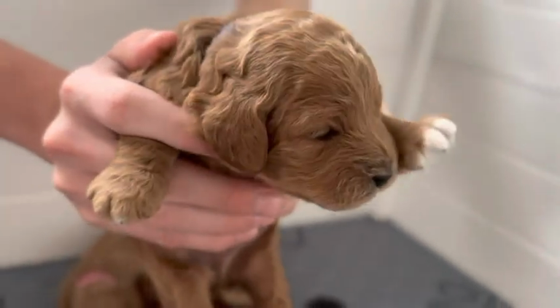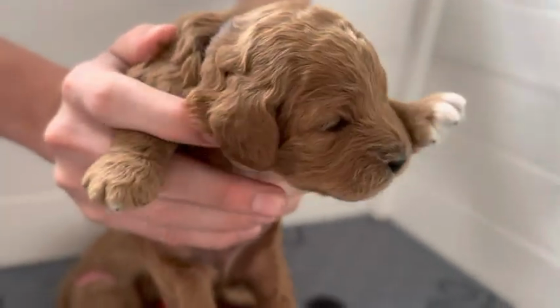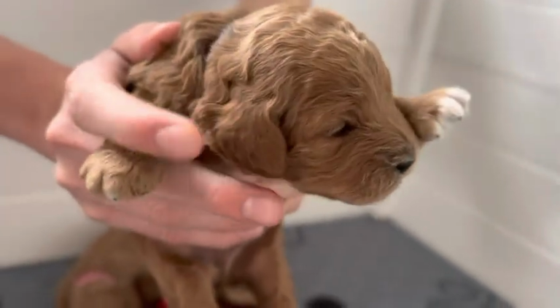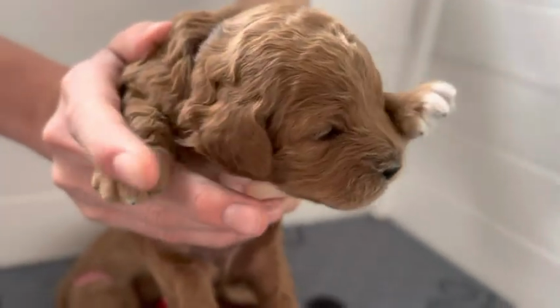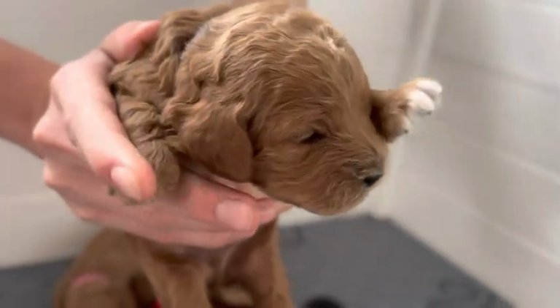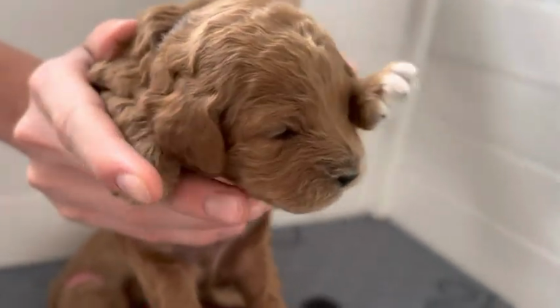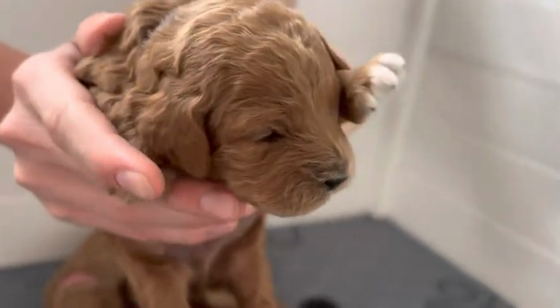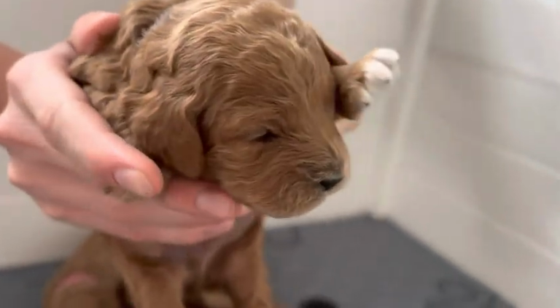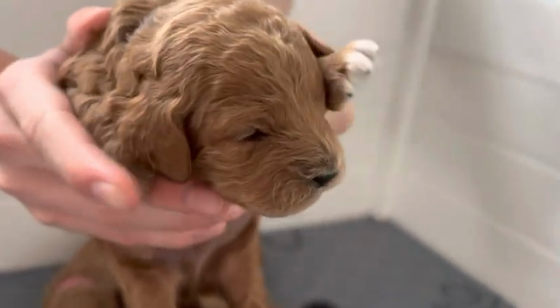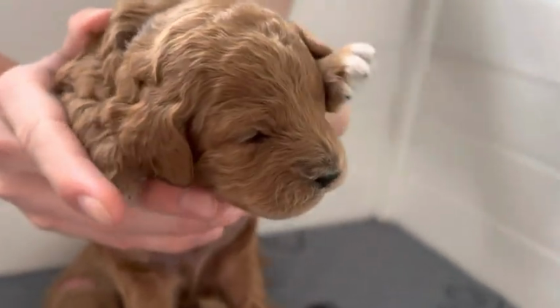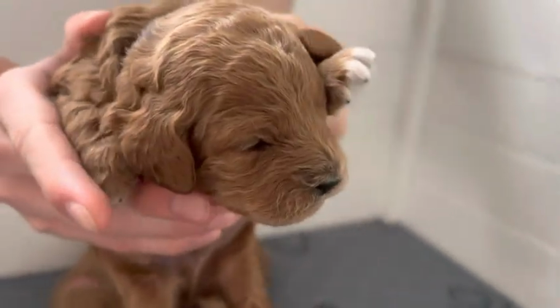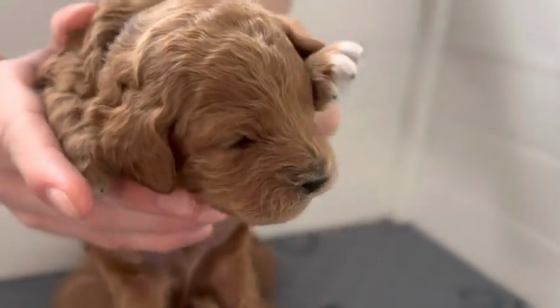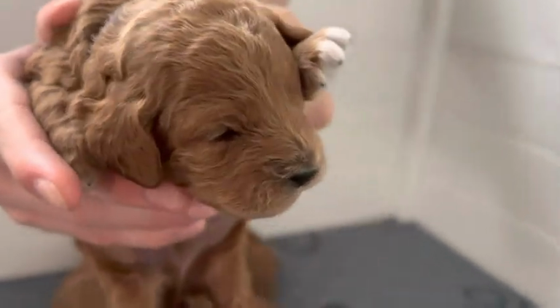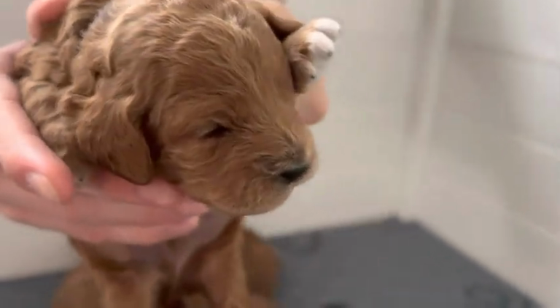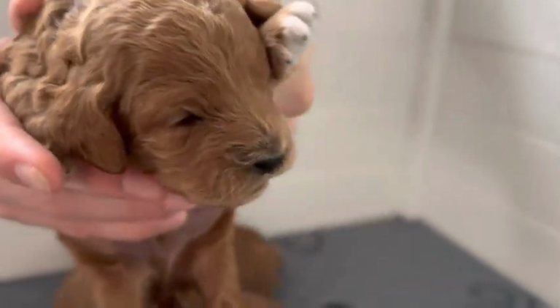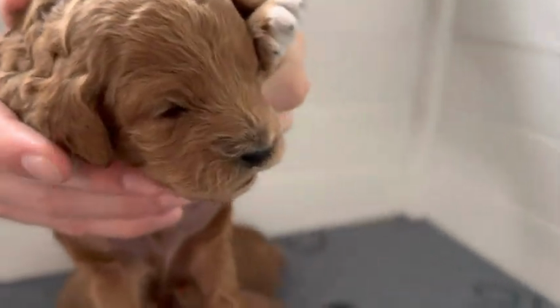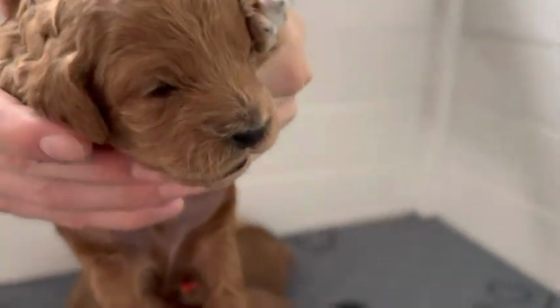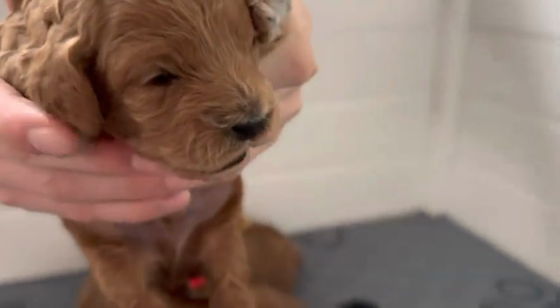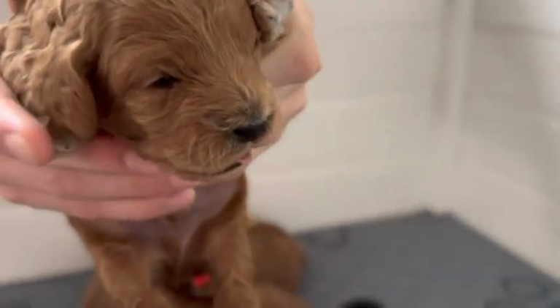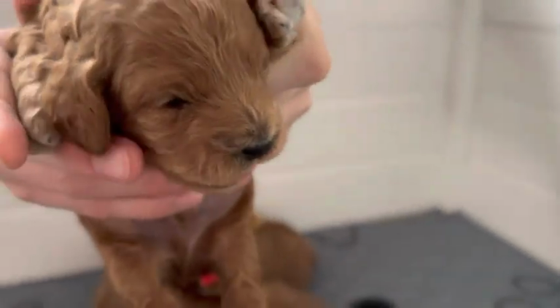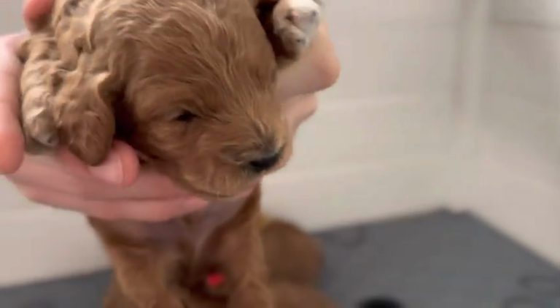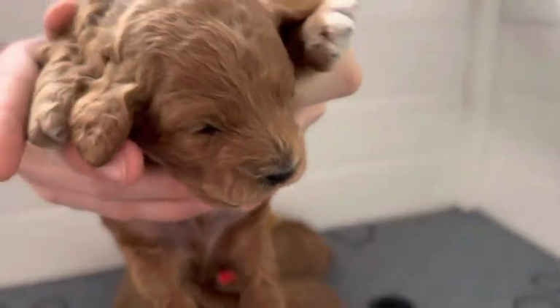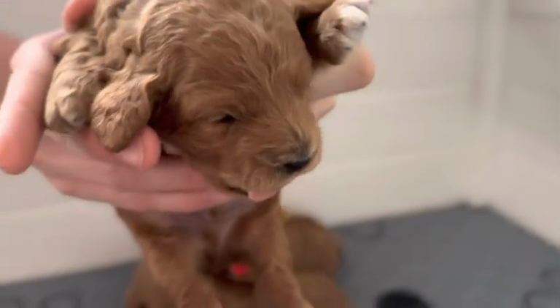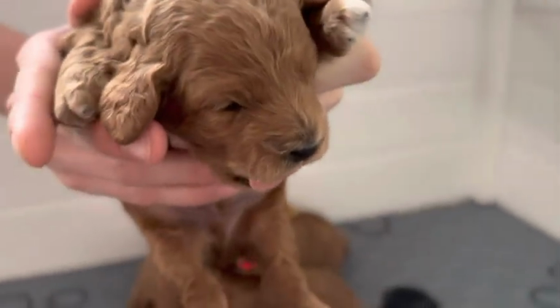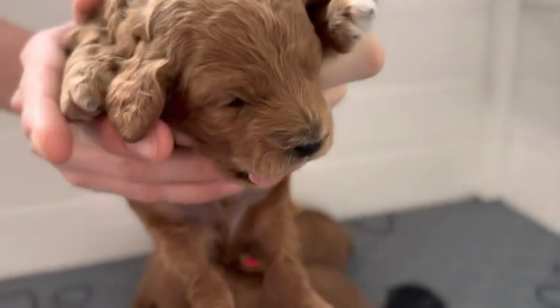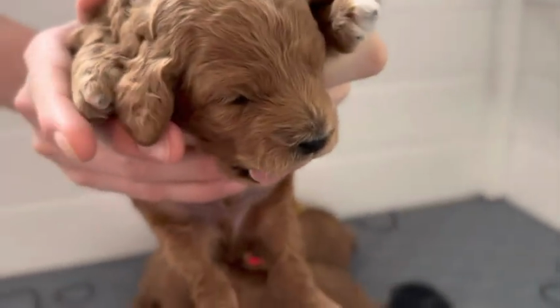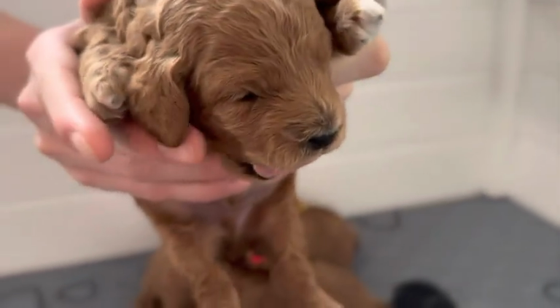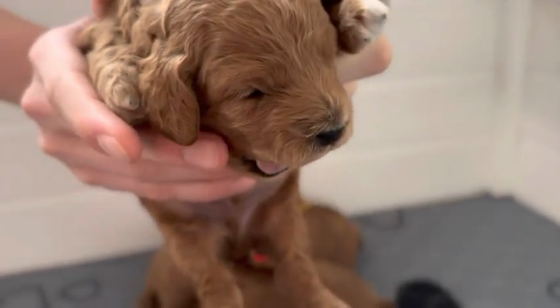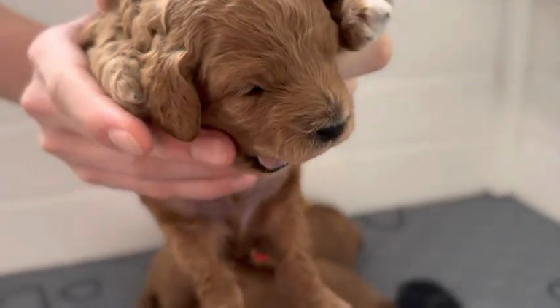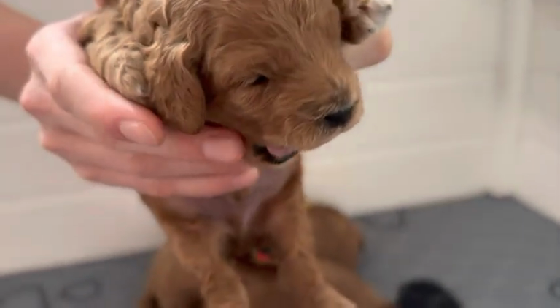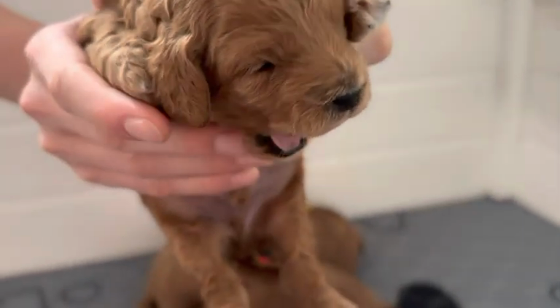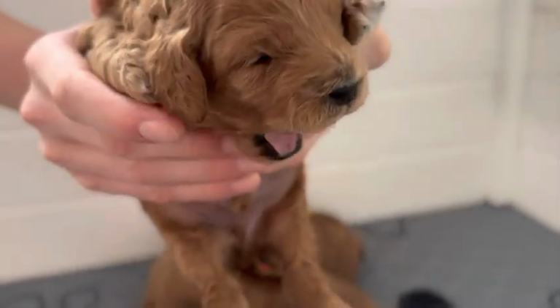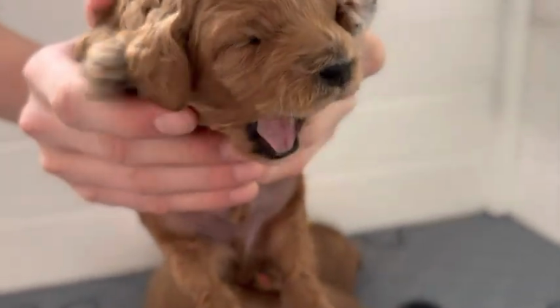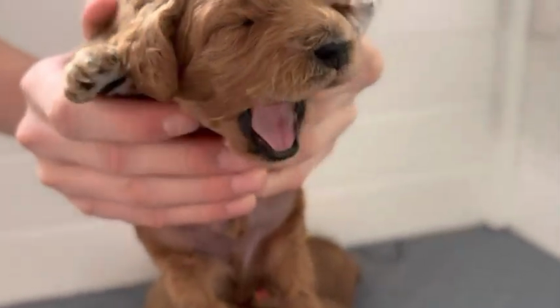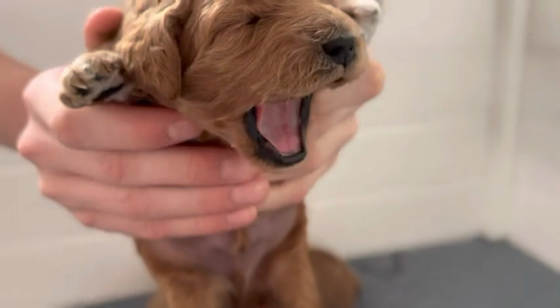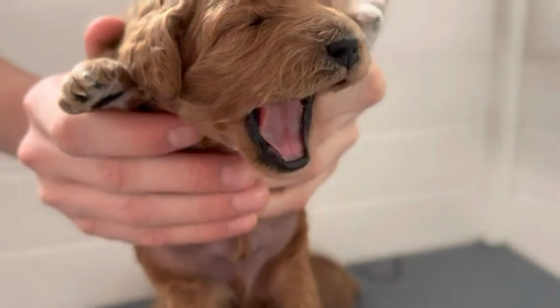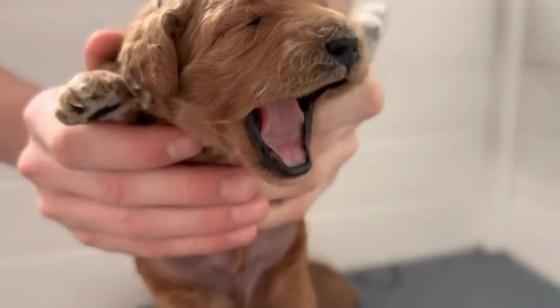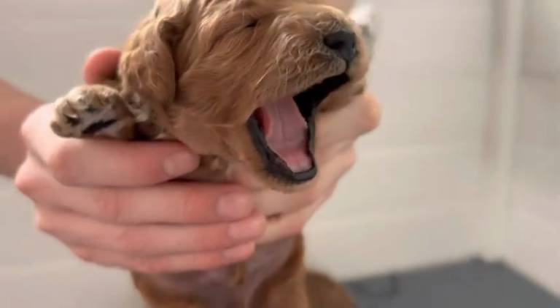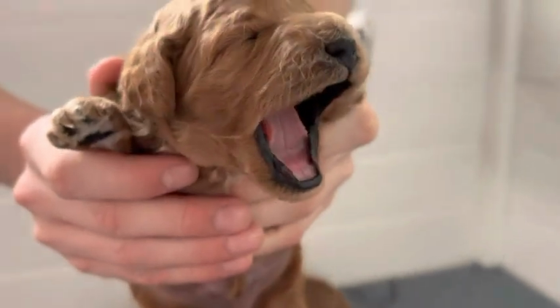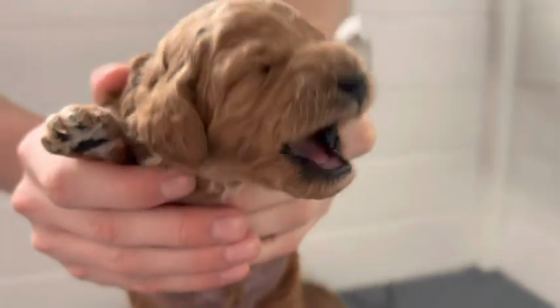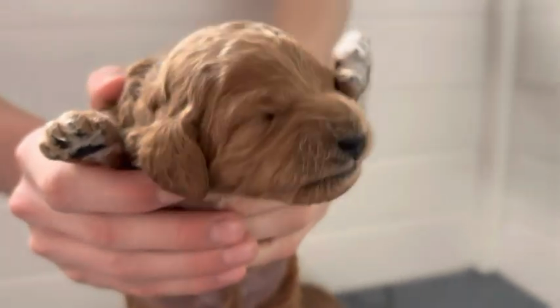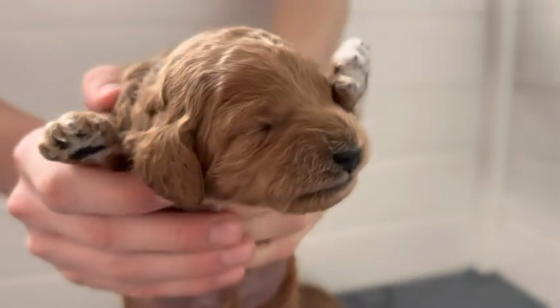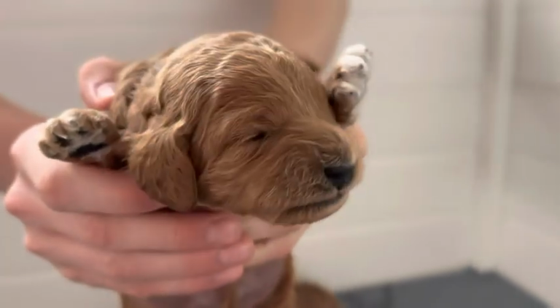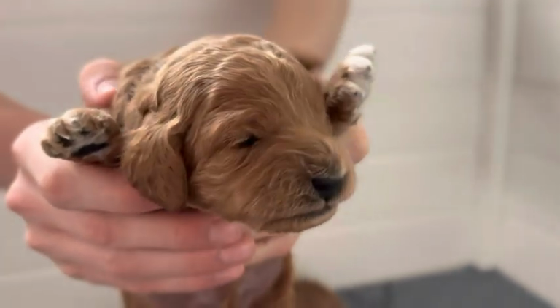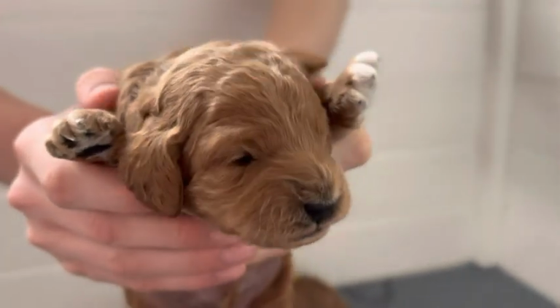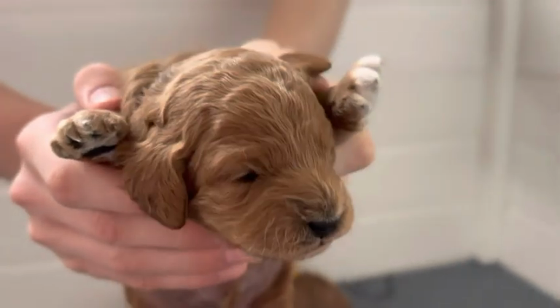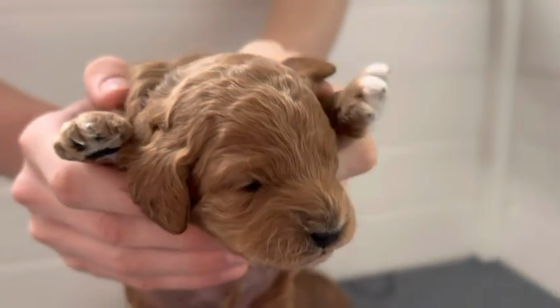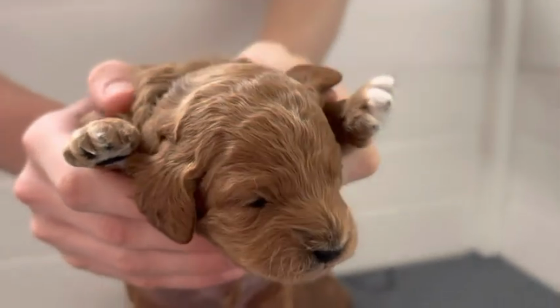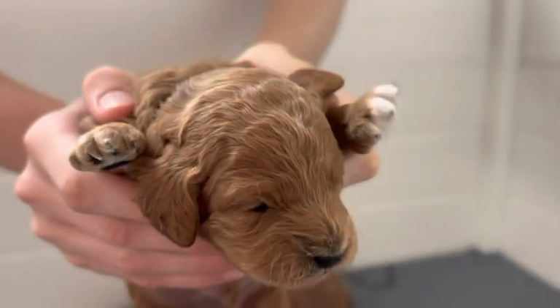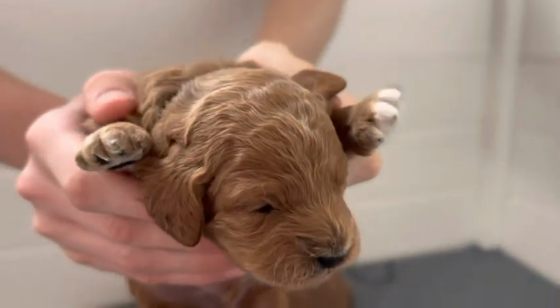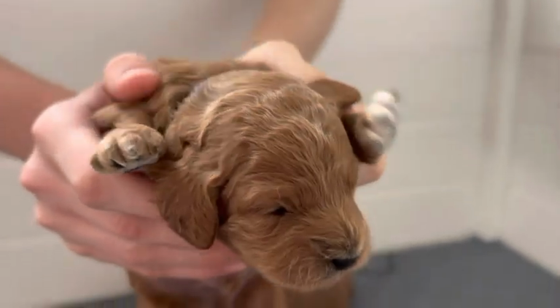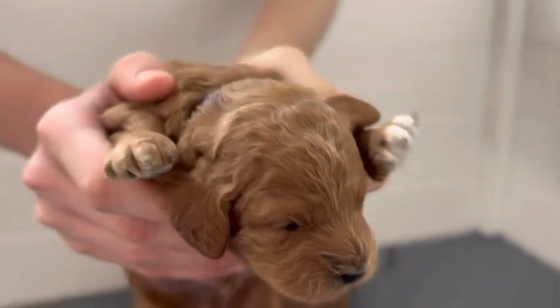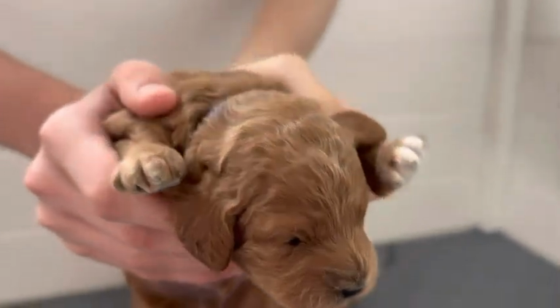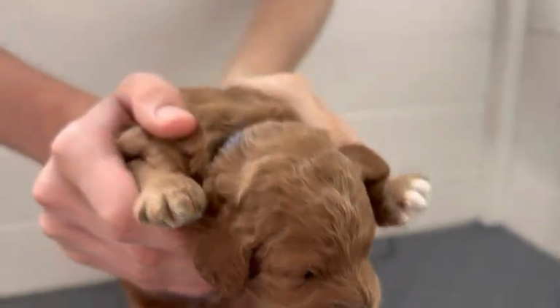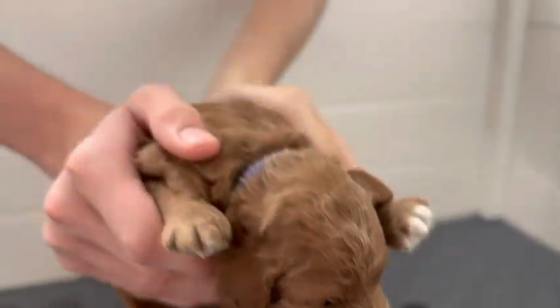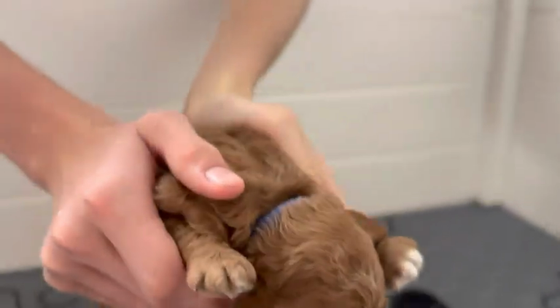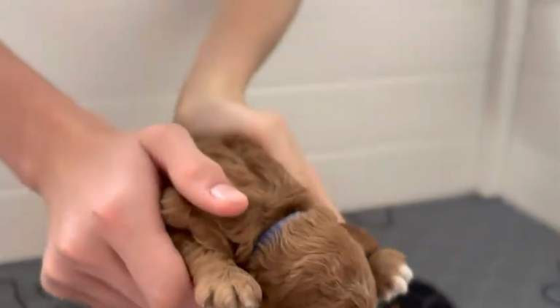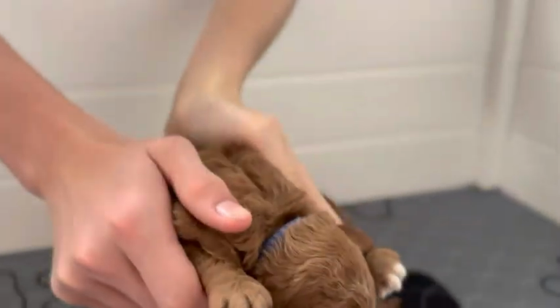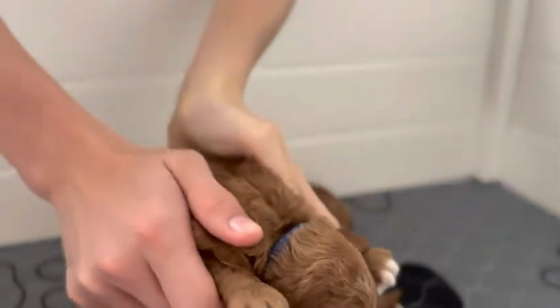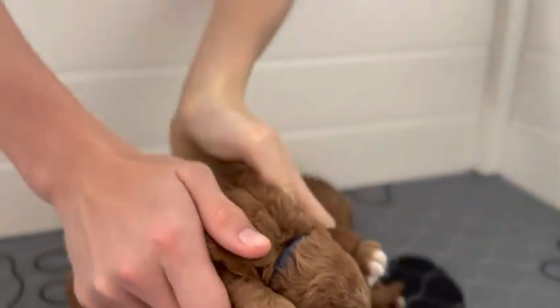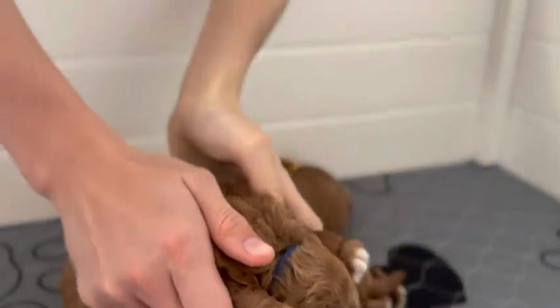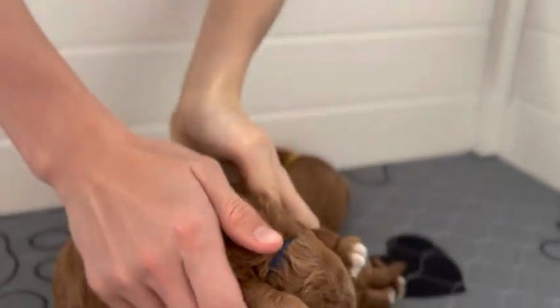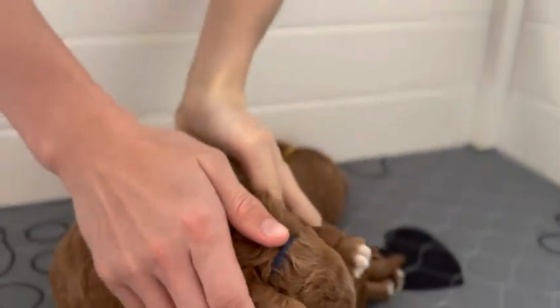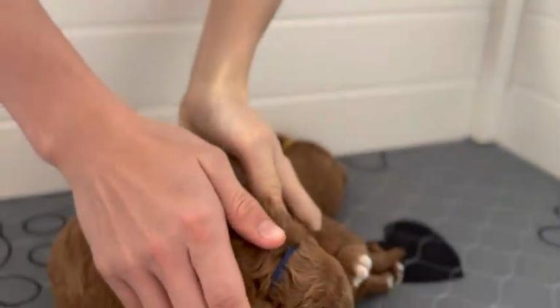He's got a little white paw and a little white on his chest. Okay, go ahead and set him down.